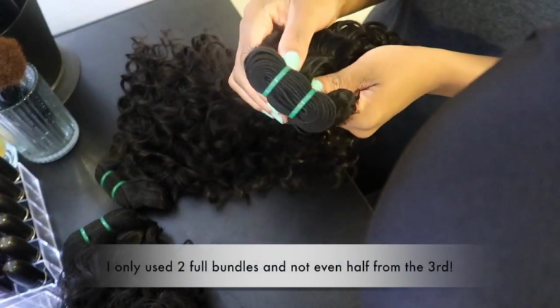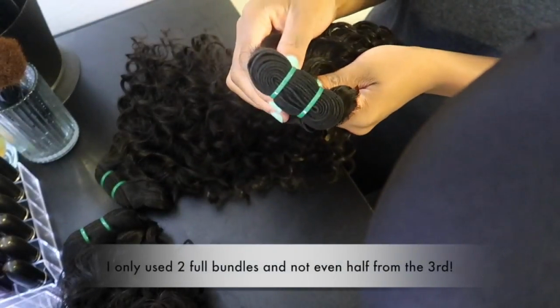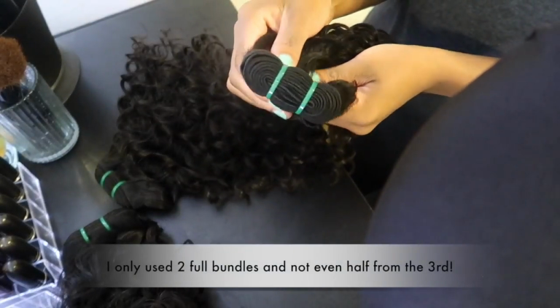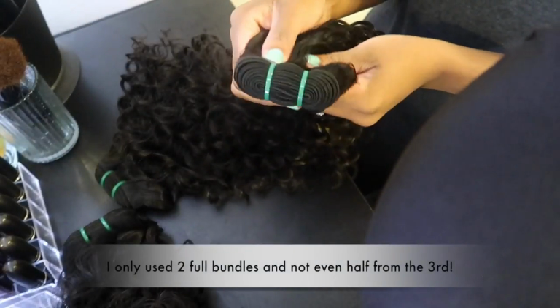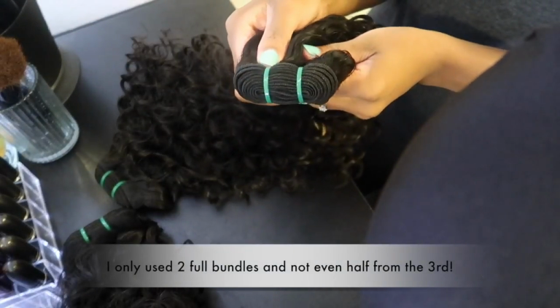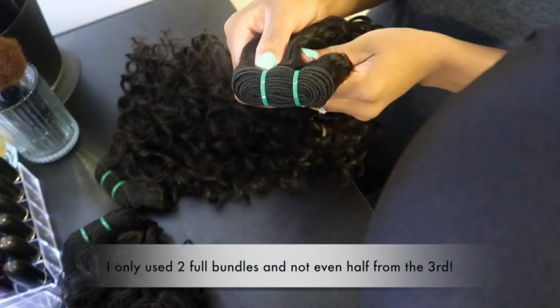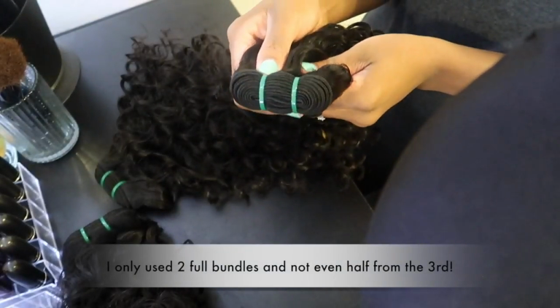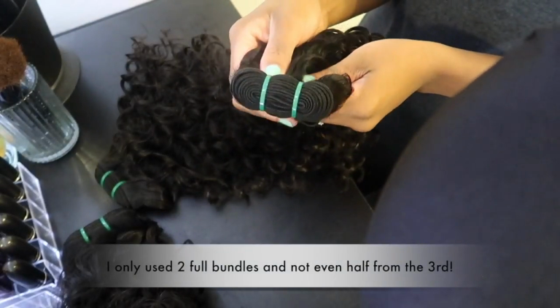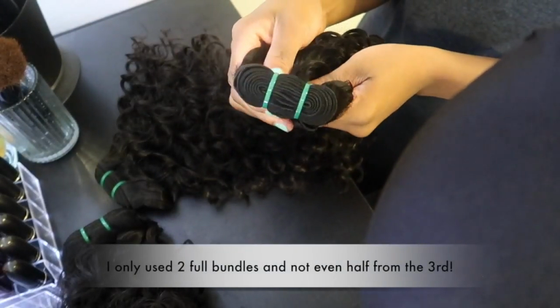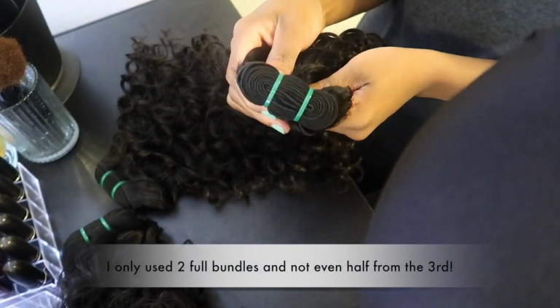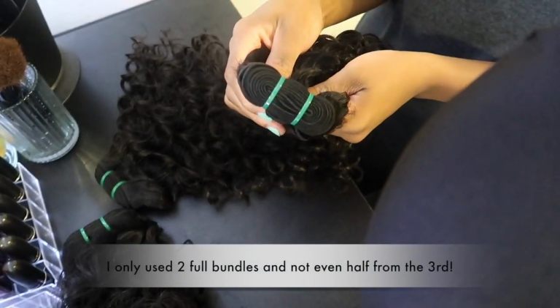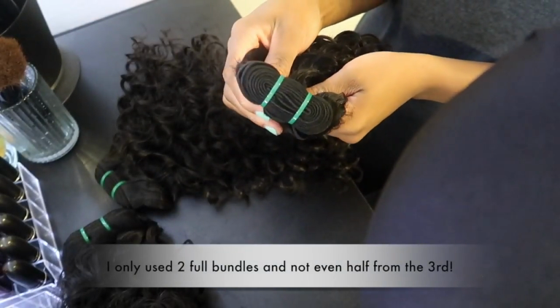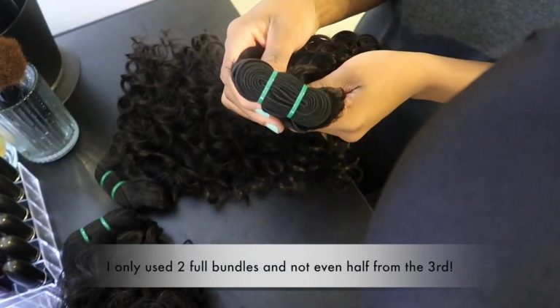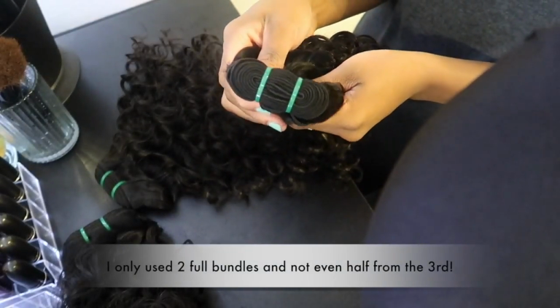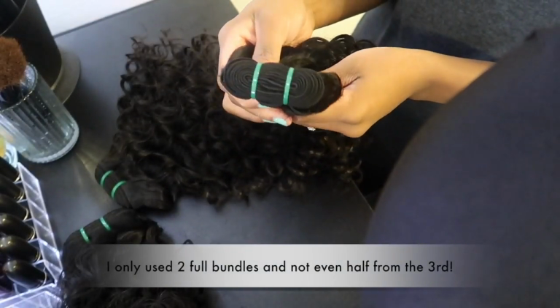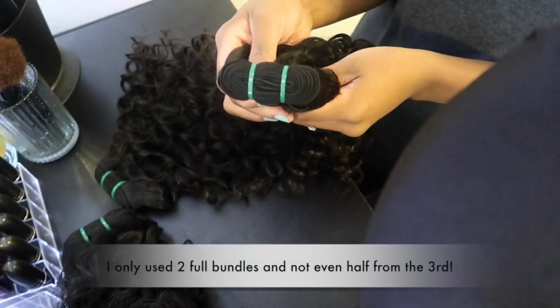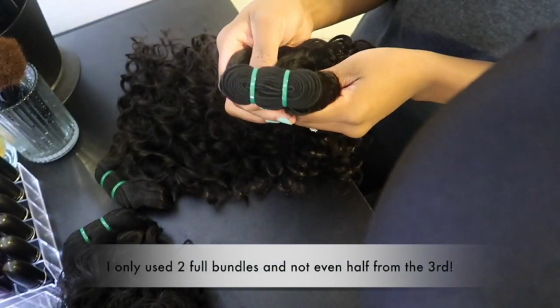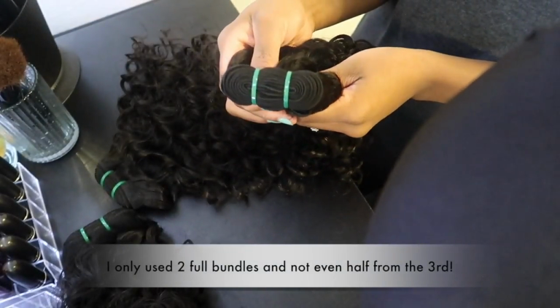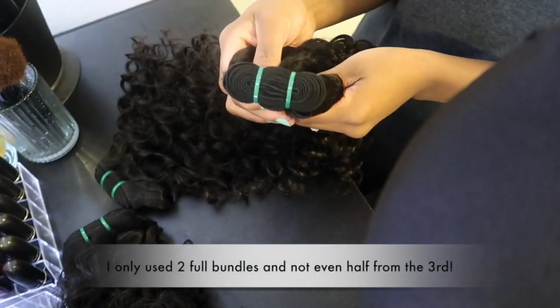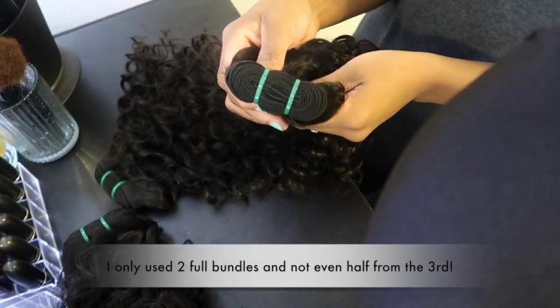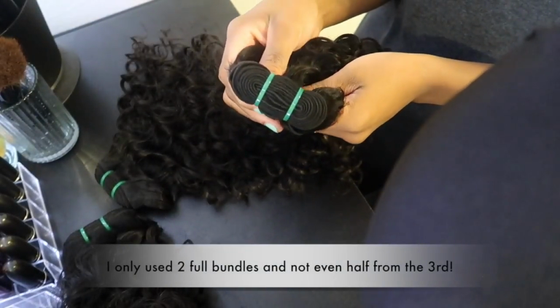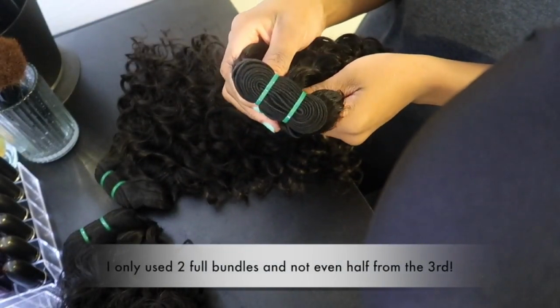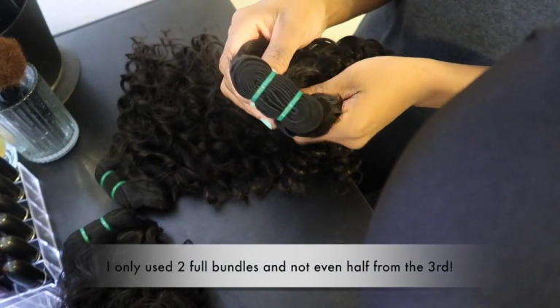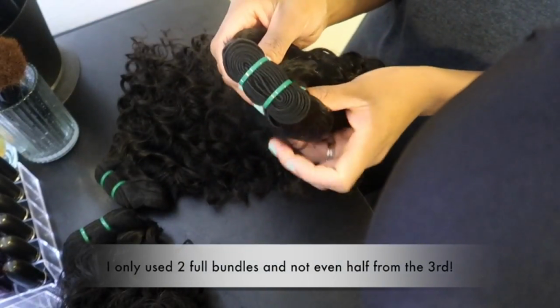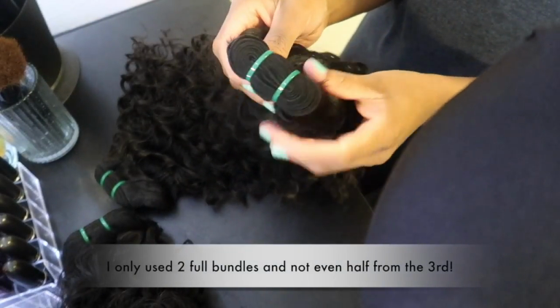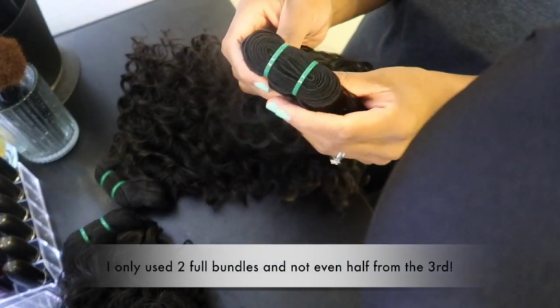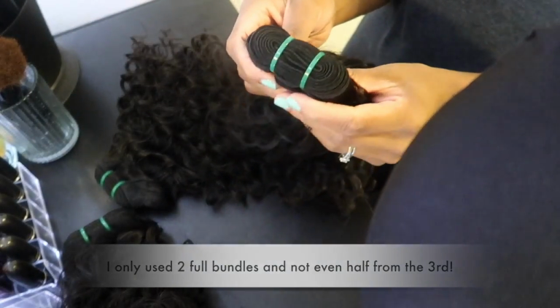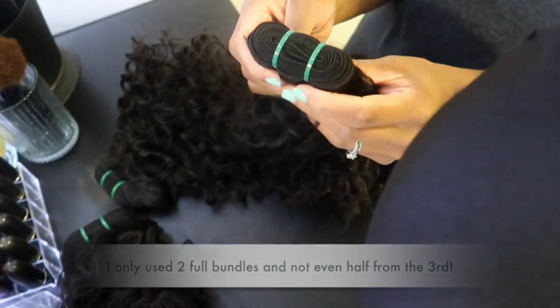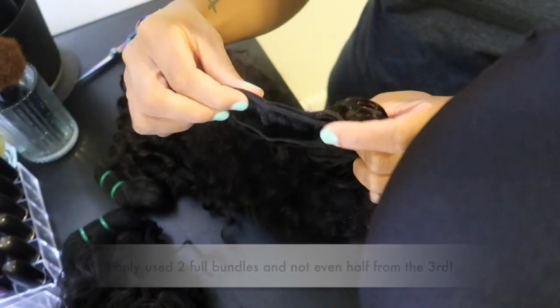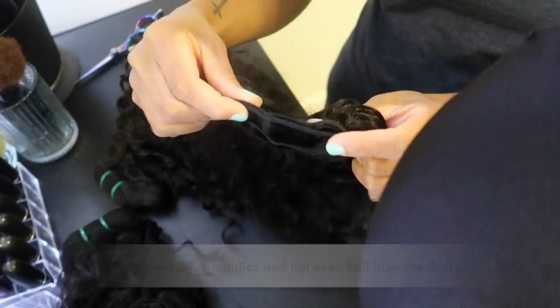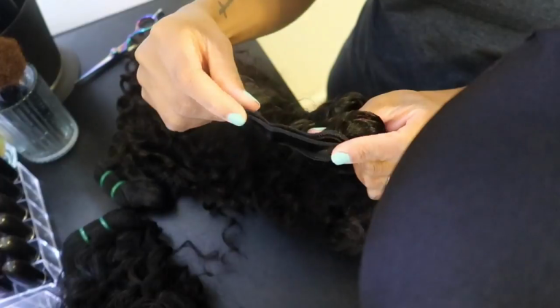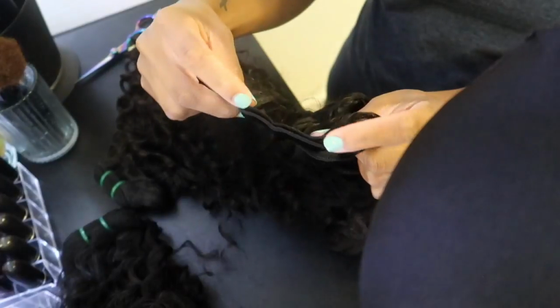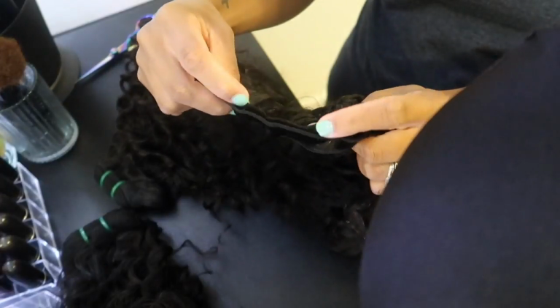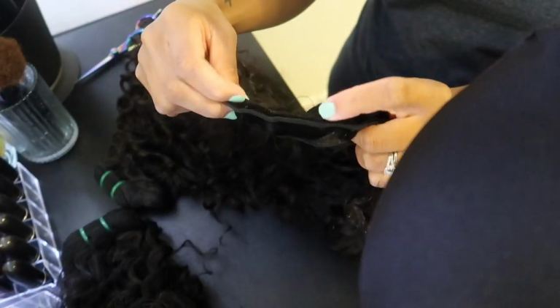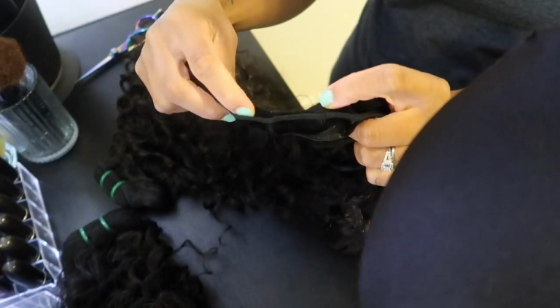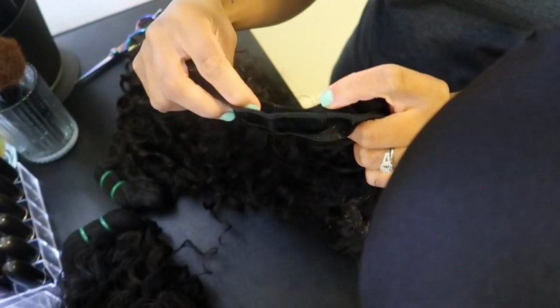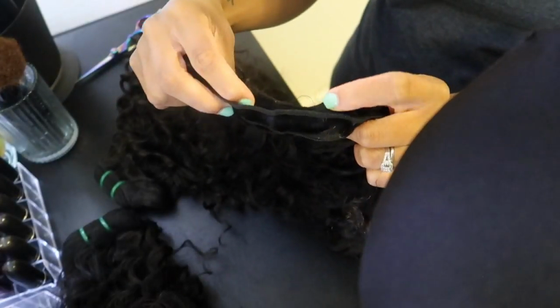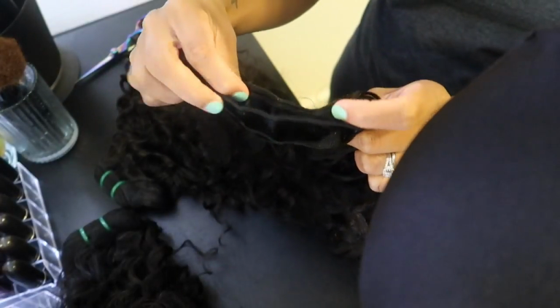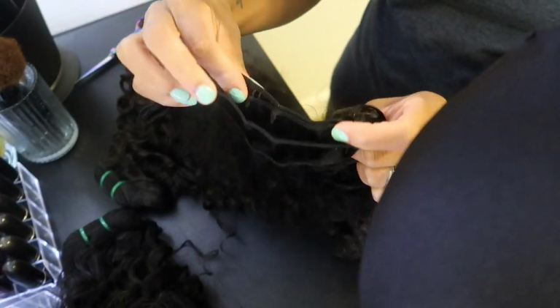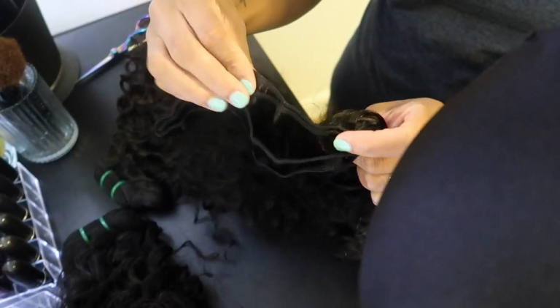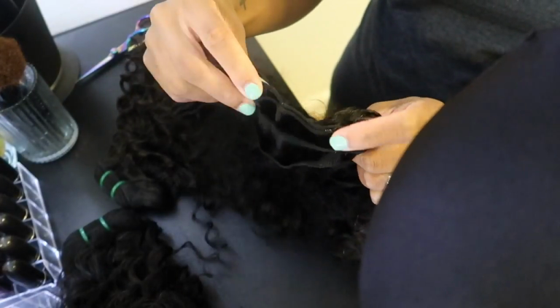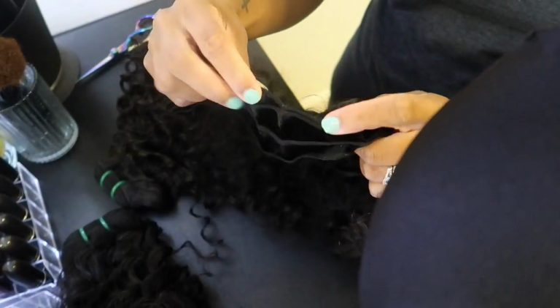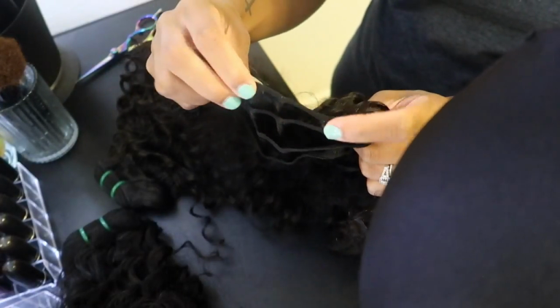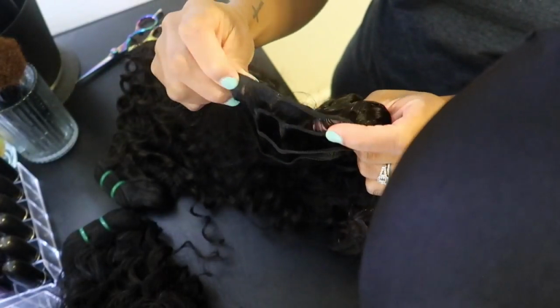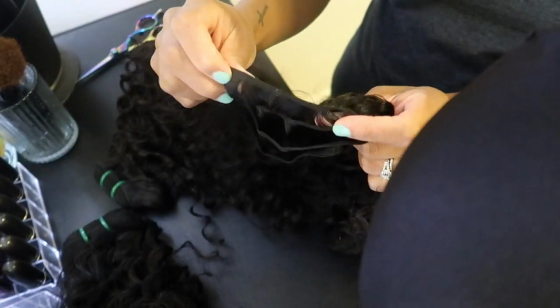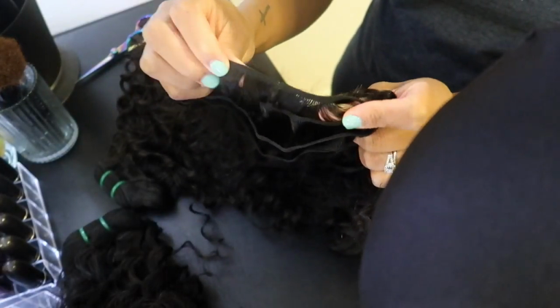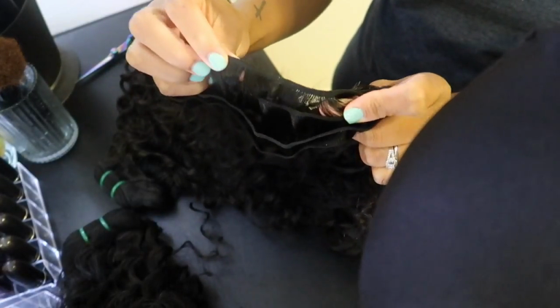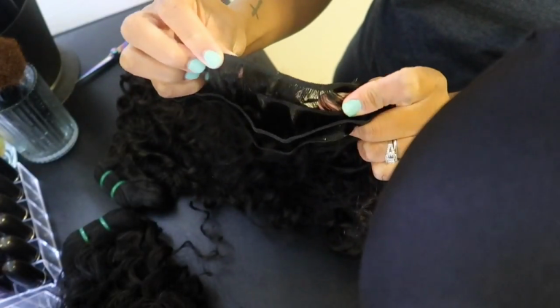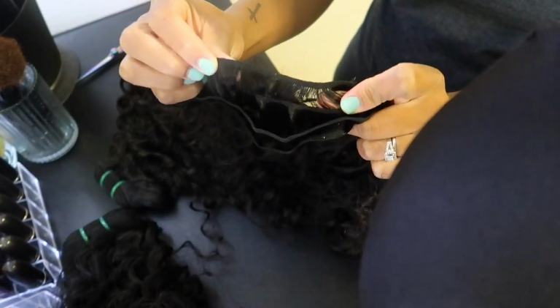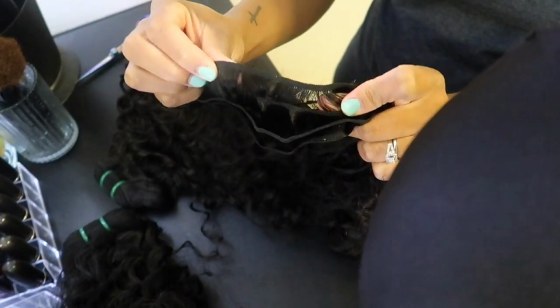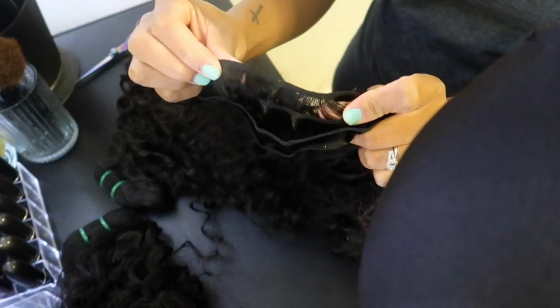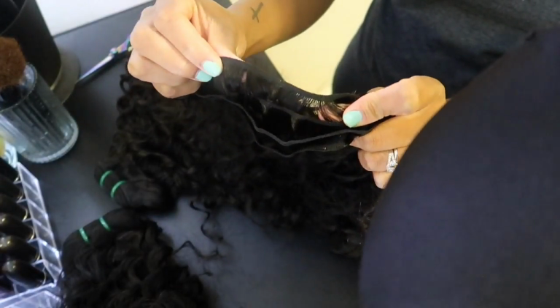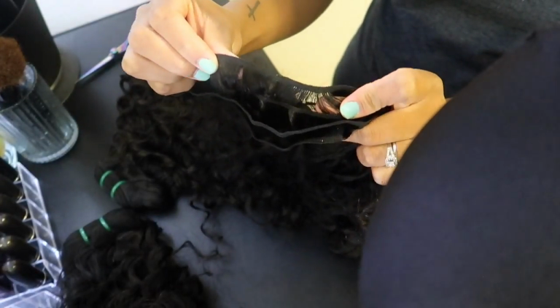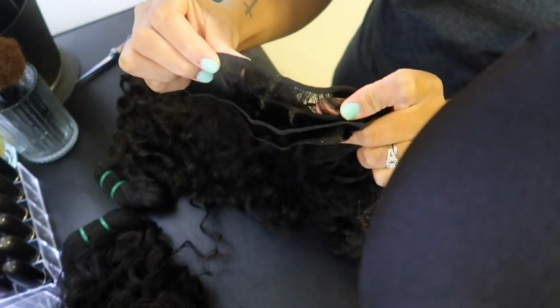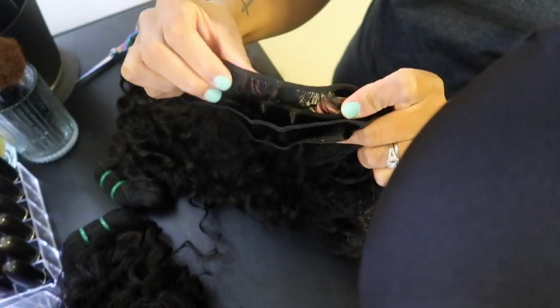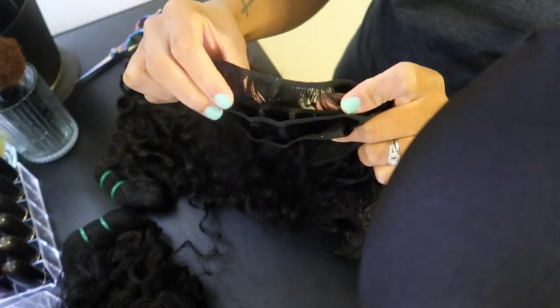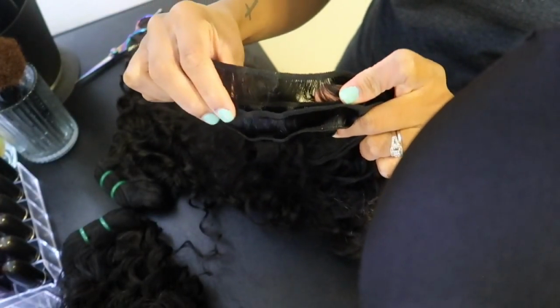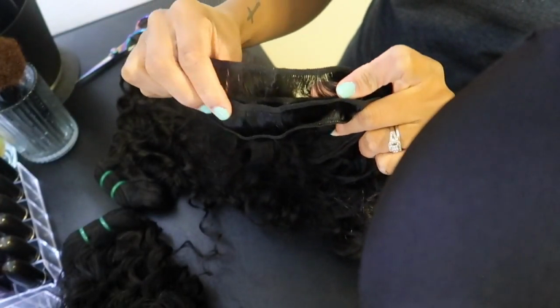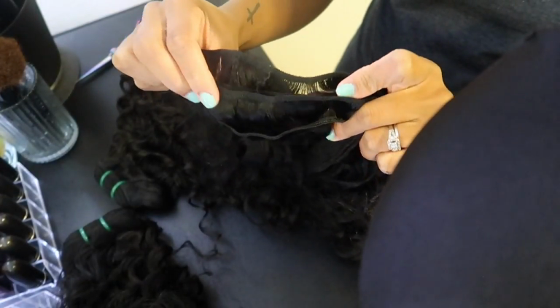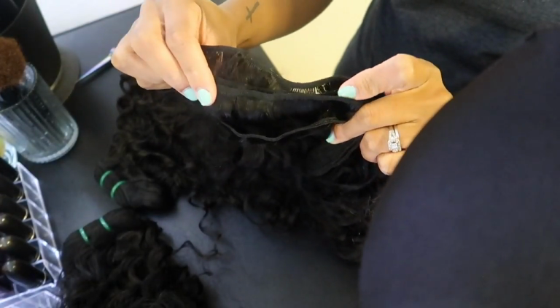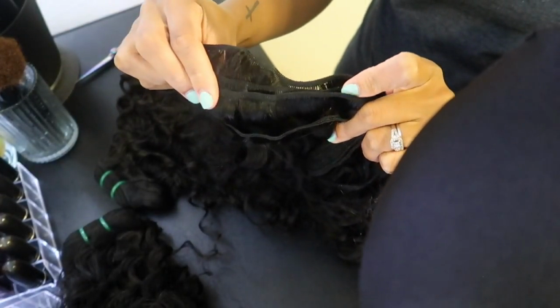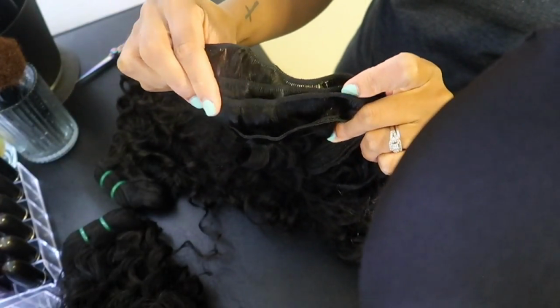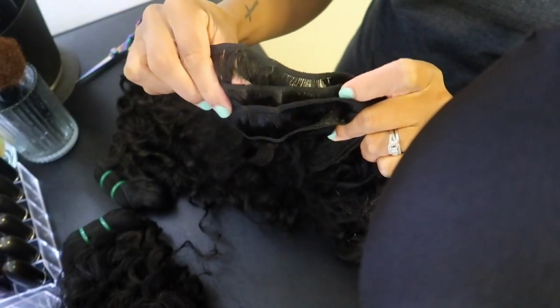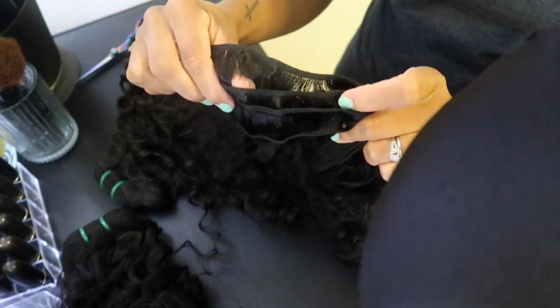I love how full the bundles are — they're always super full. And I actually love how thin the weft is; it's not super bulky.